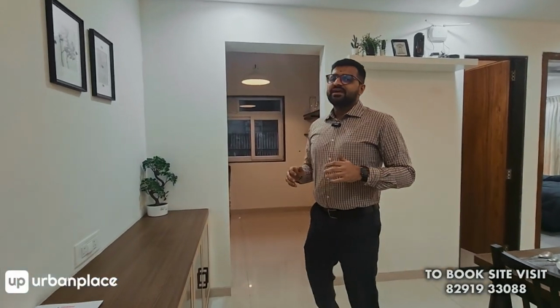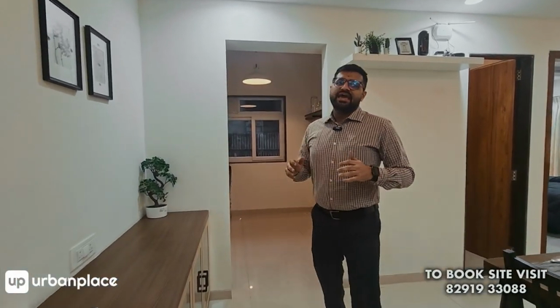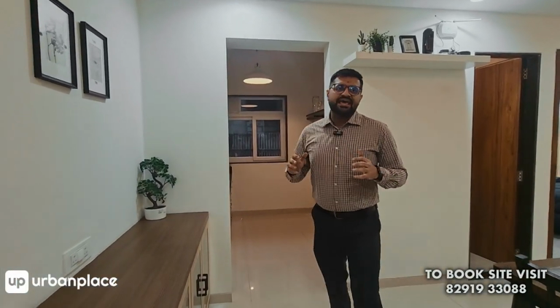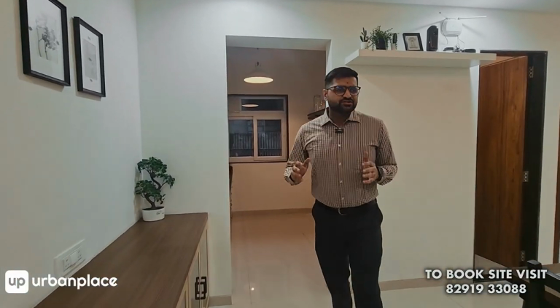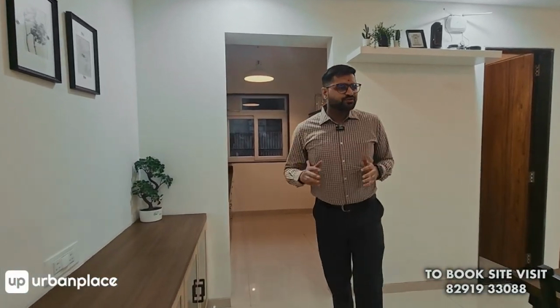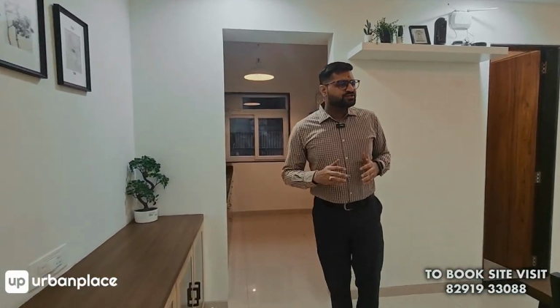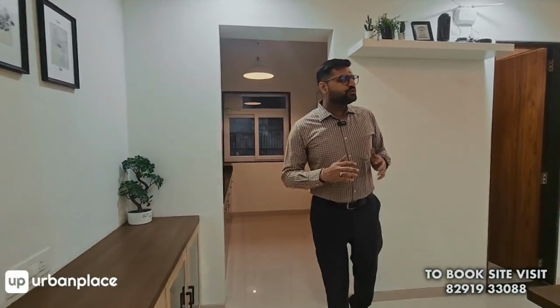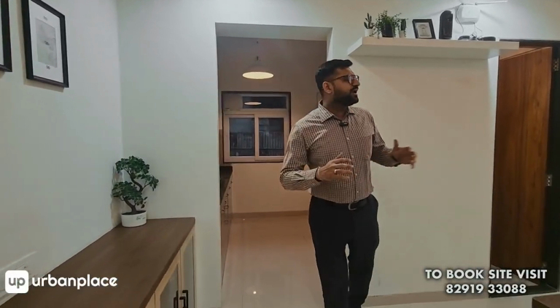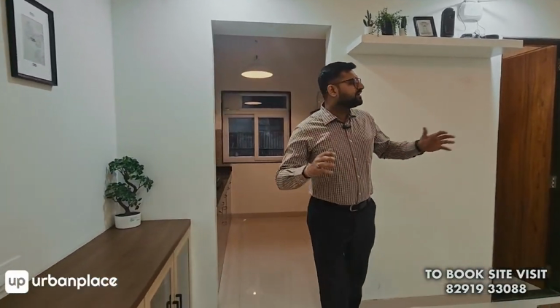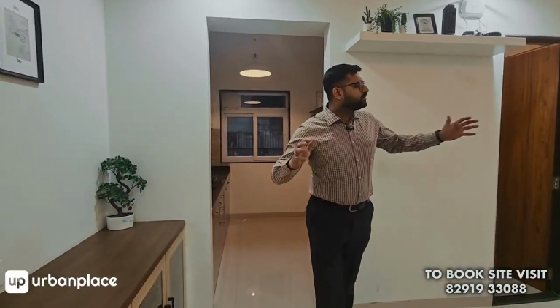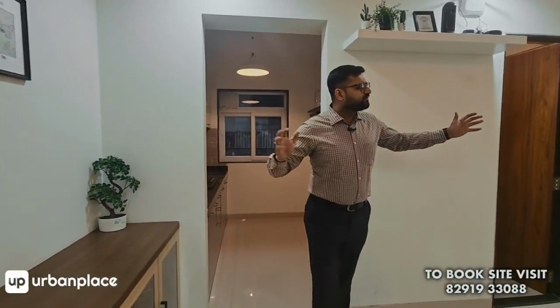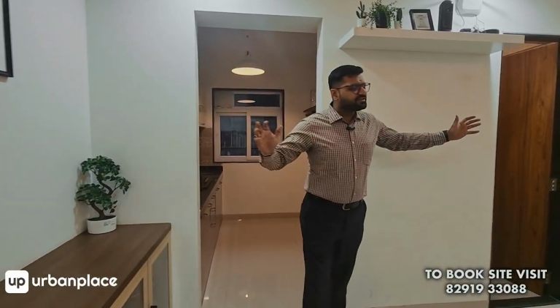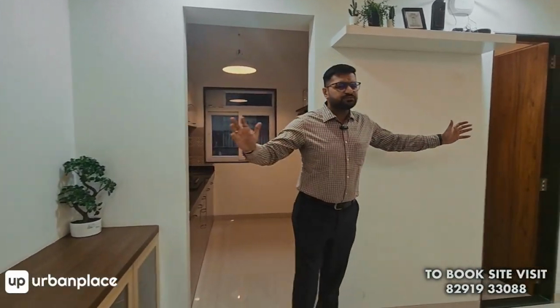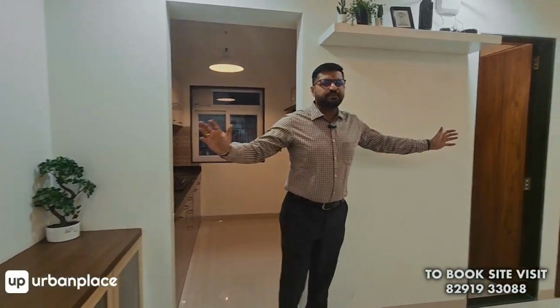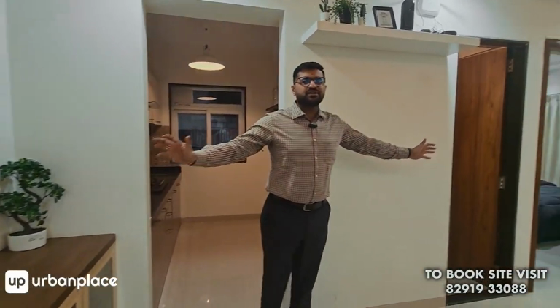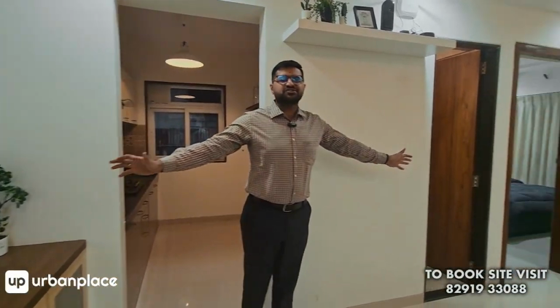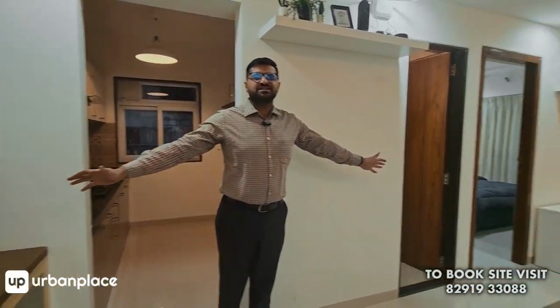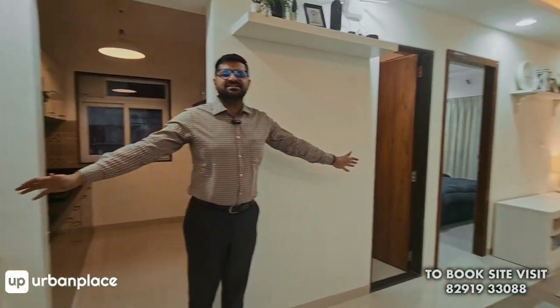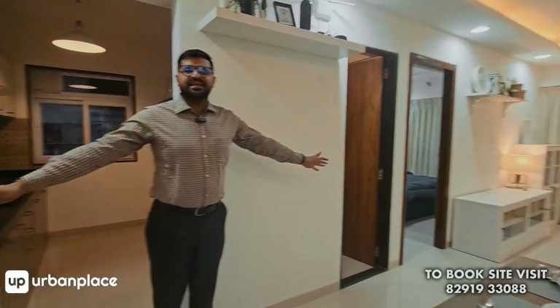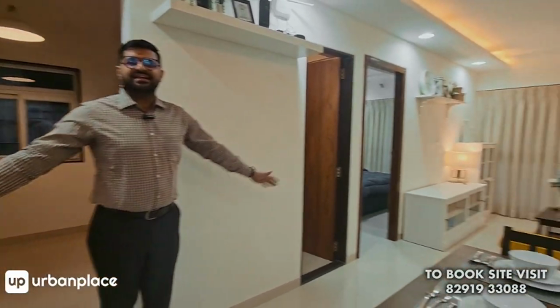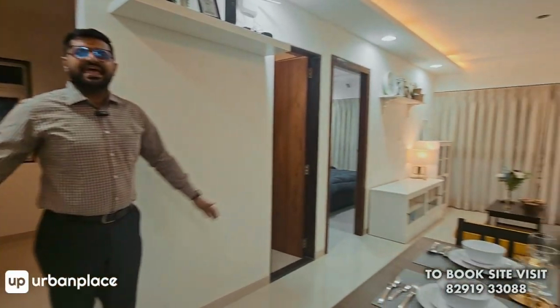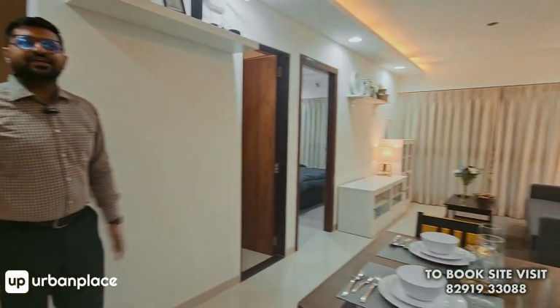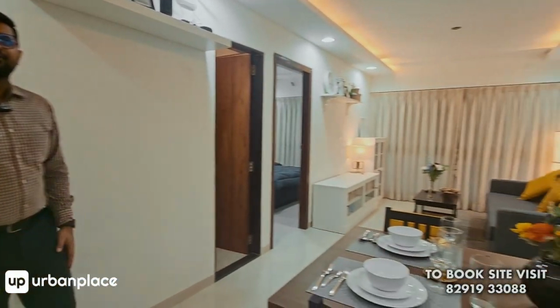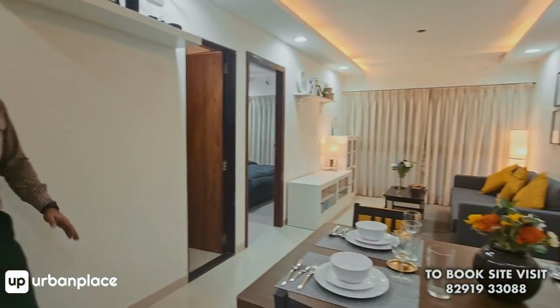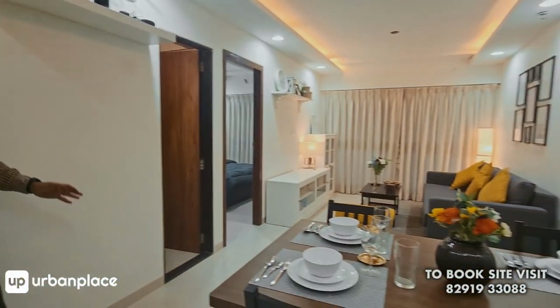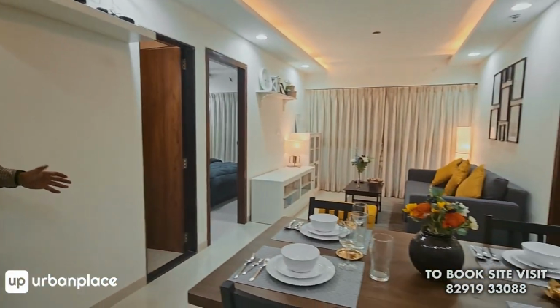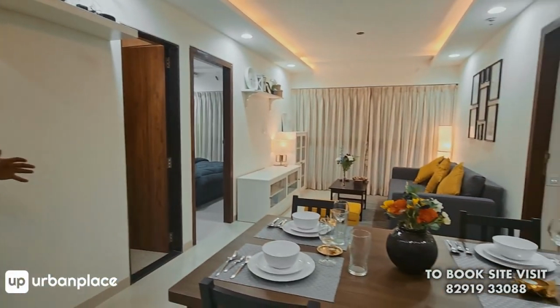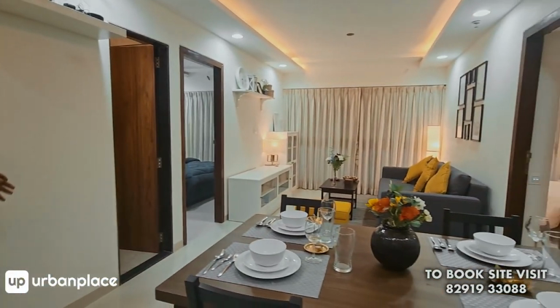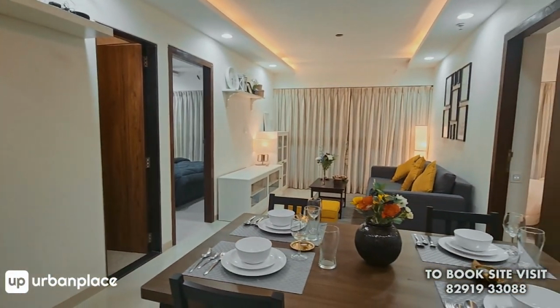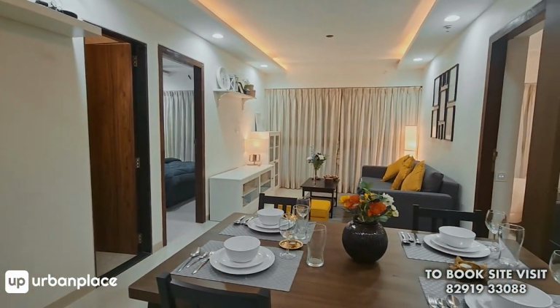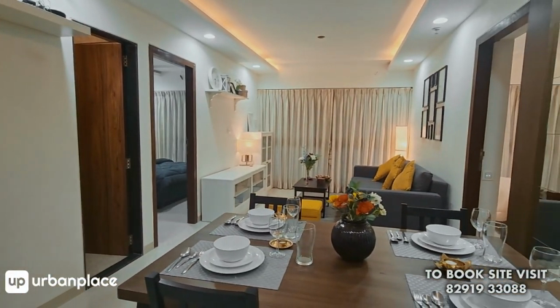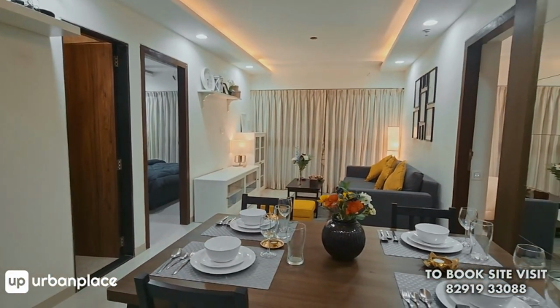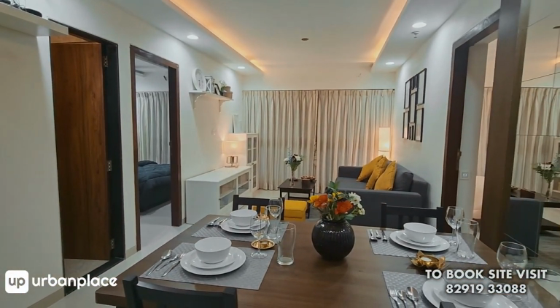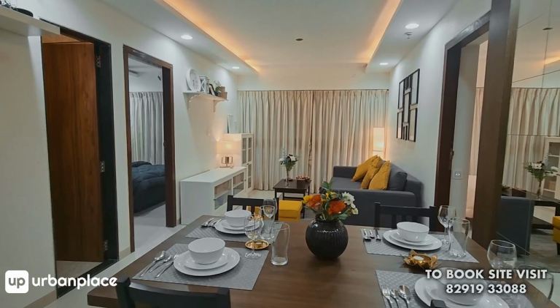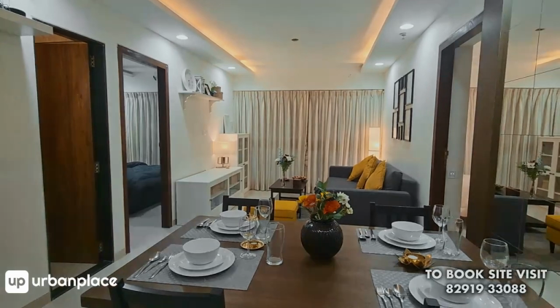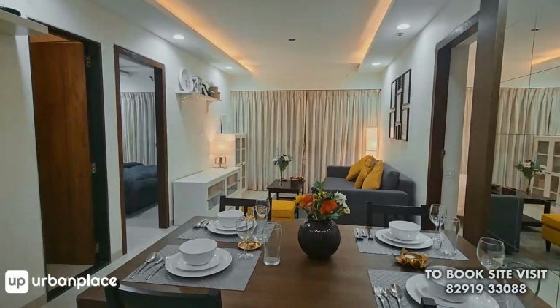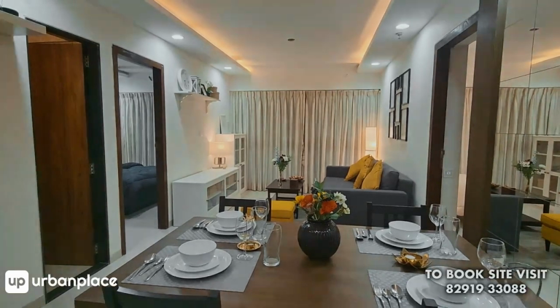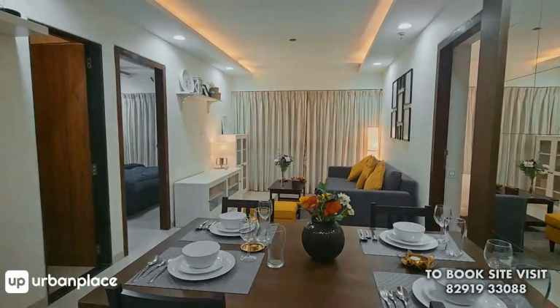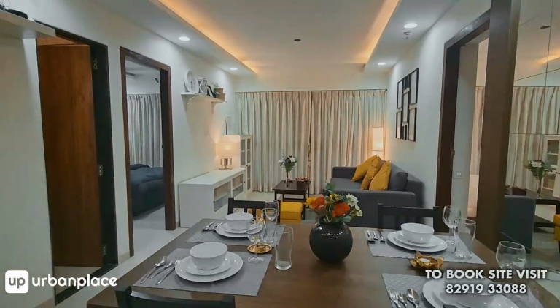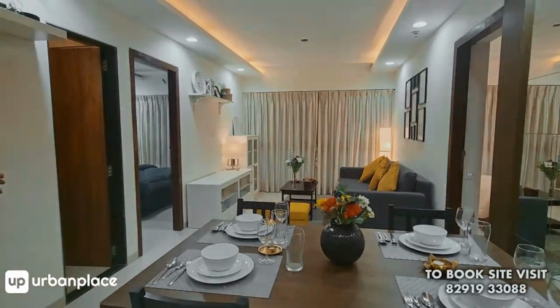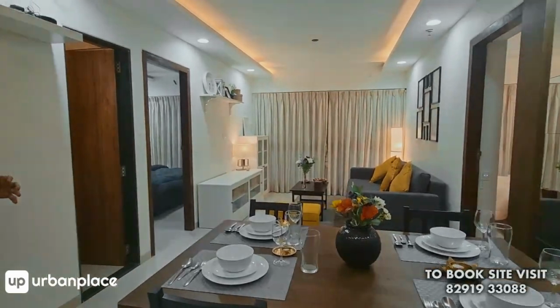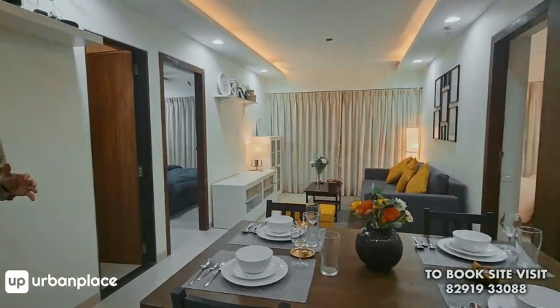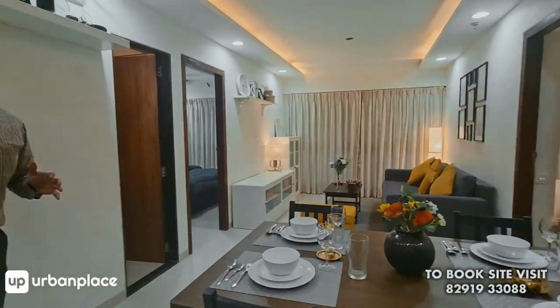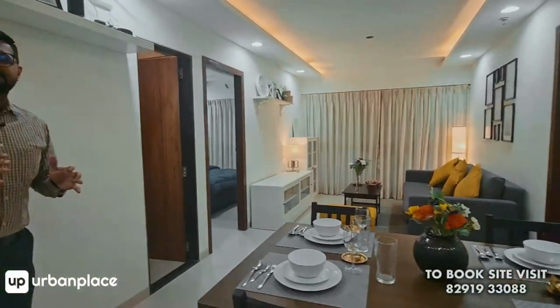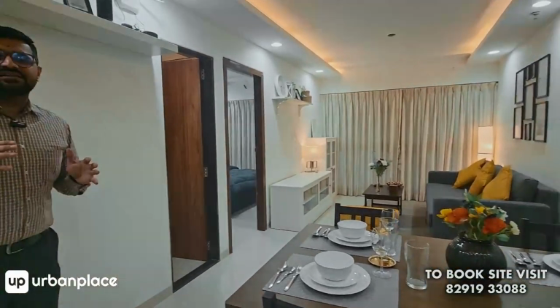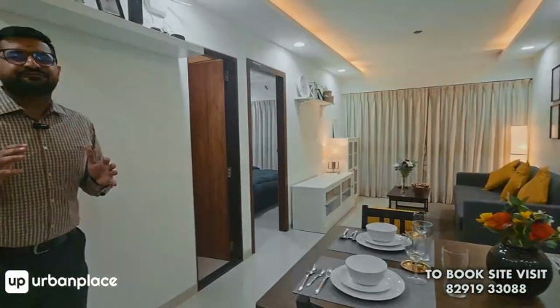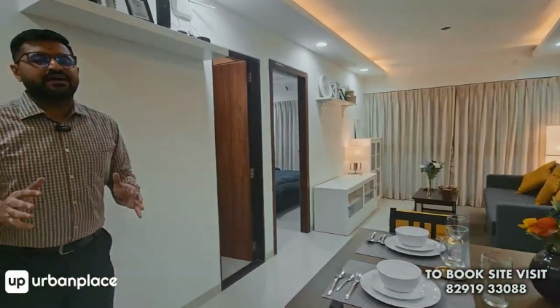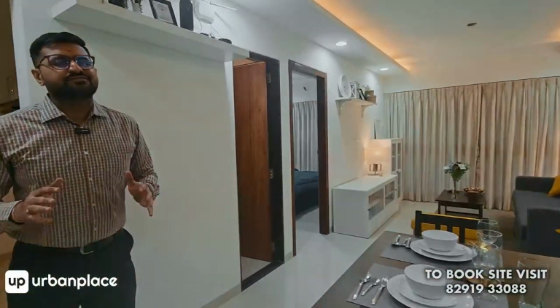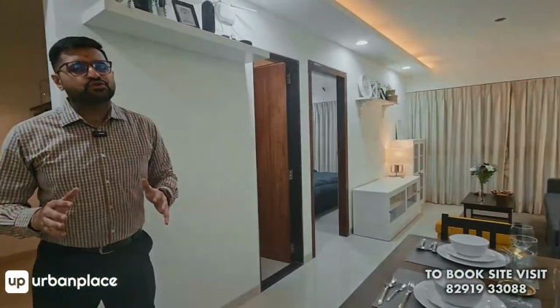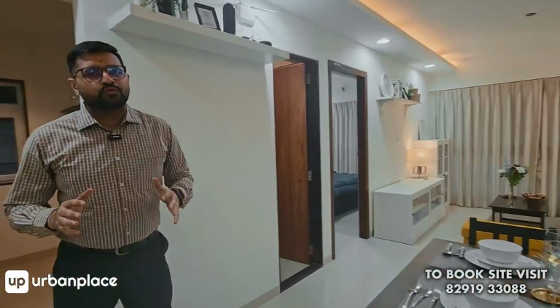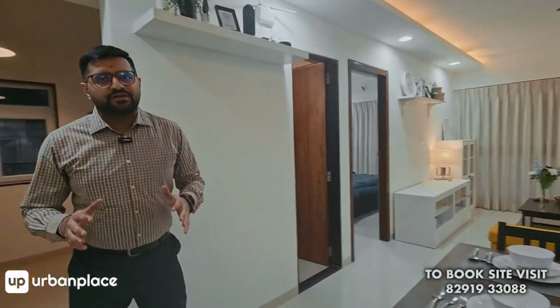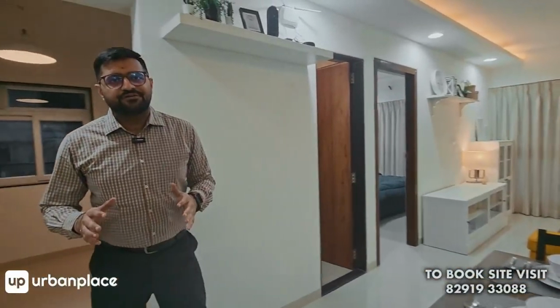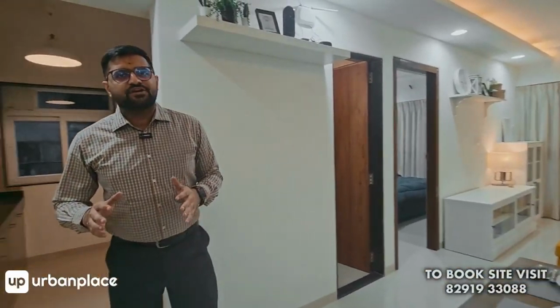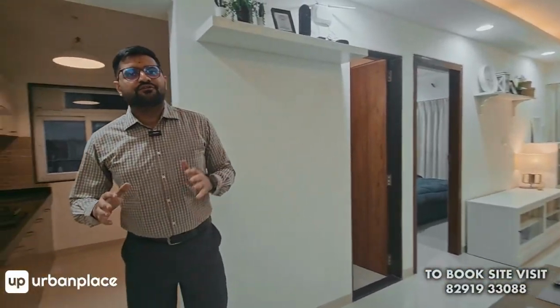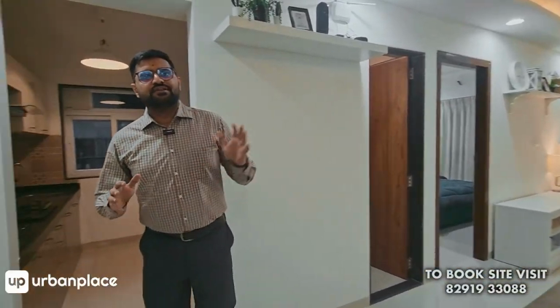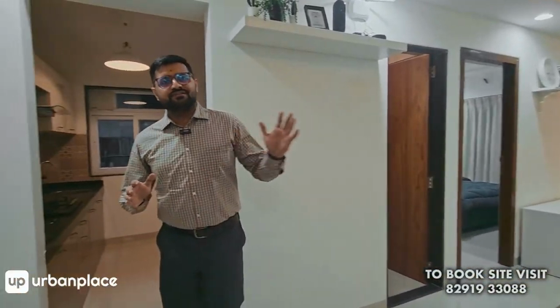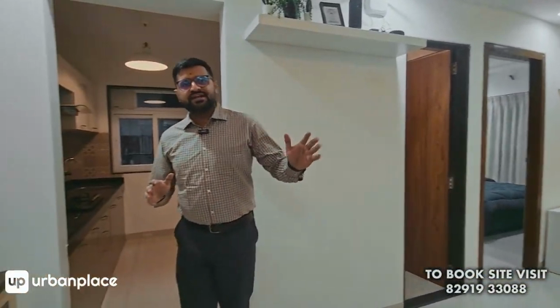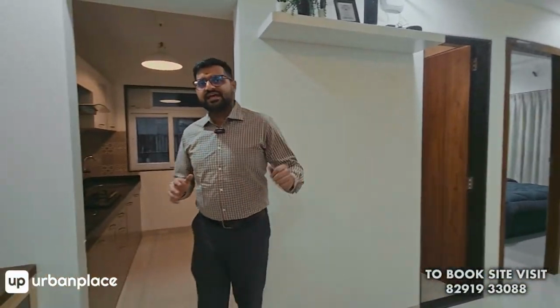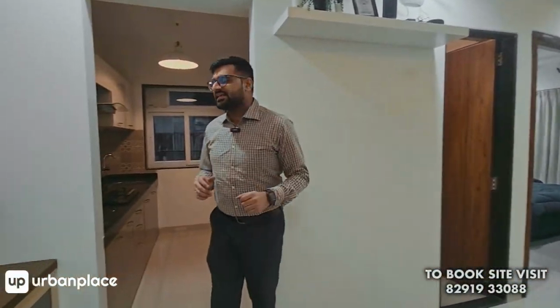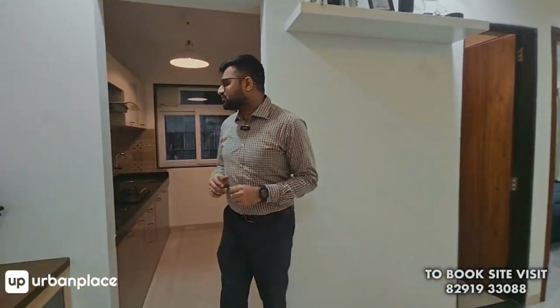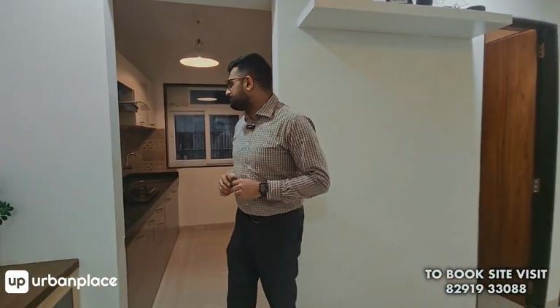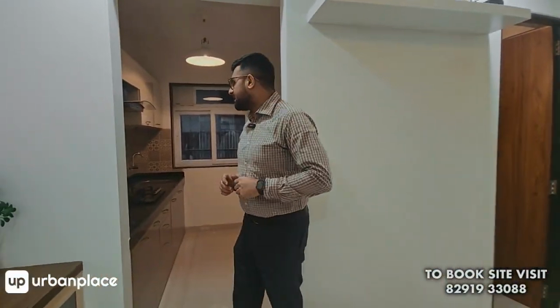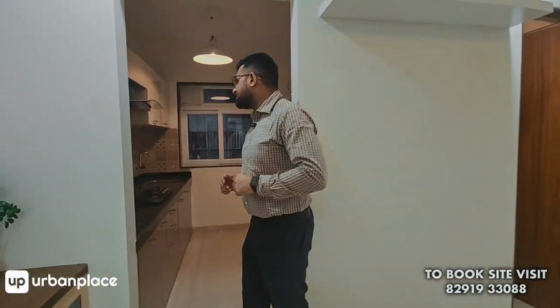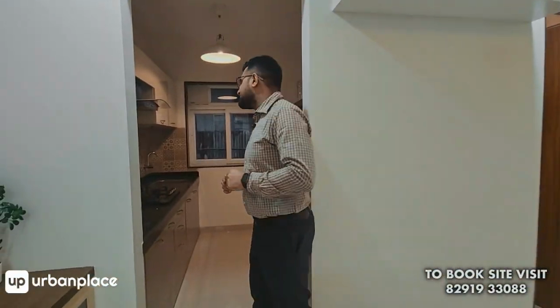As soon as you enter, you have a spacious rectangular living and dining space — 235 square feet of living and dining space.